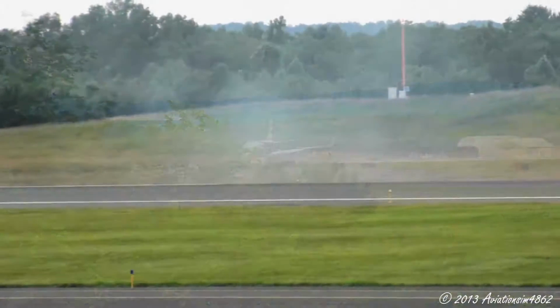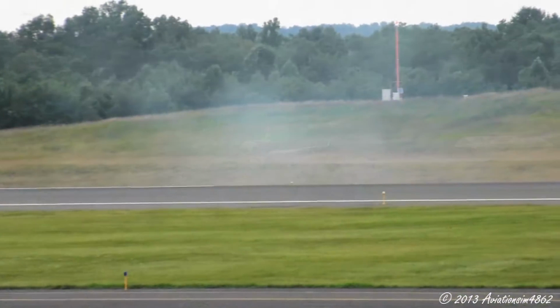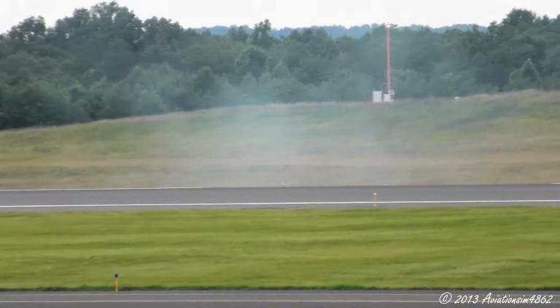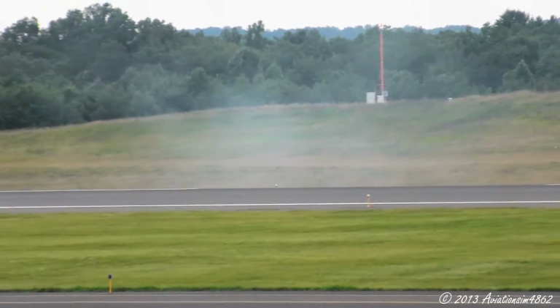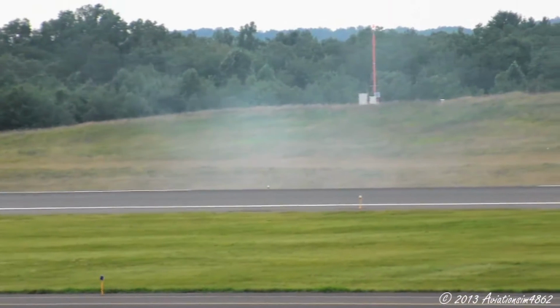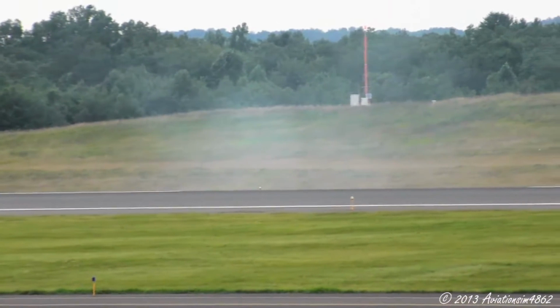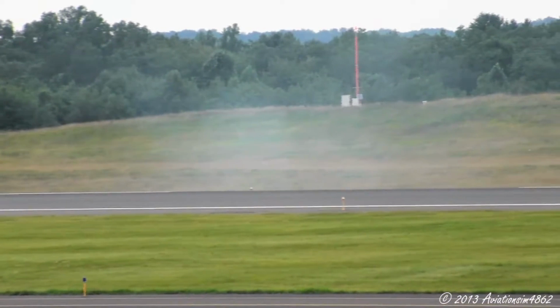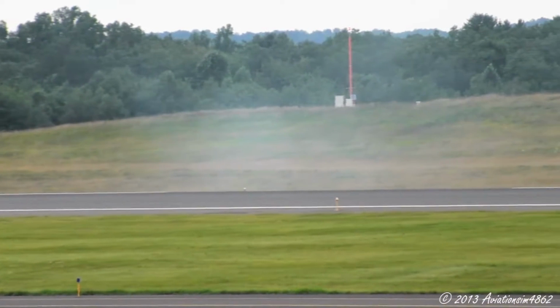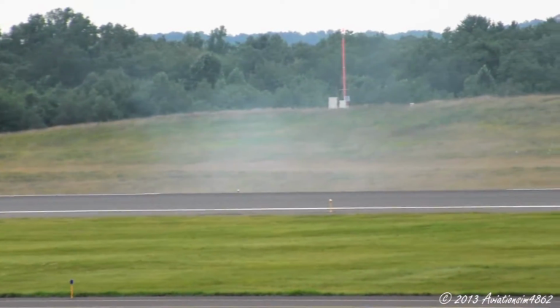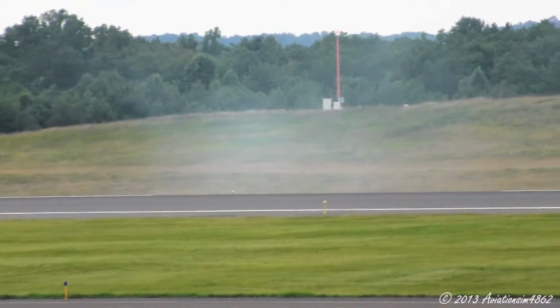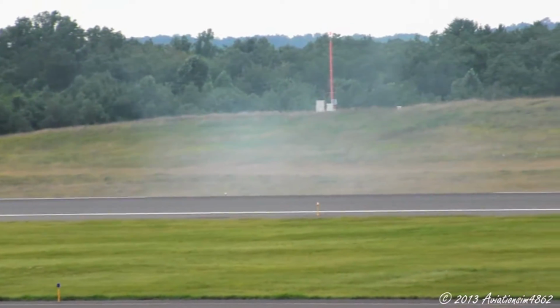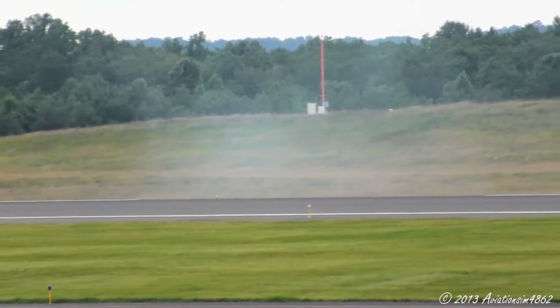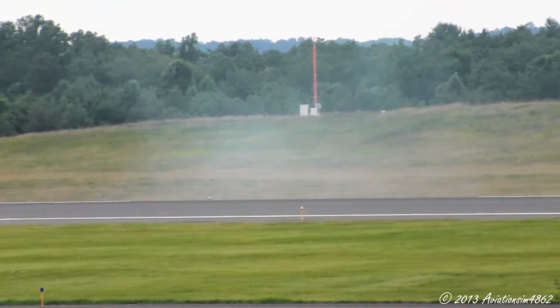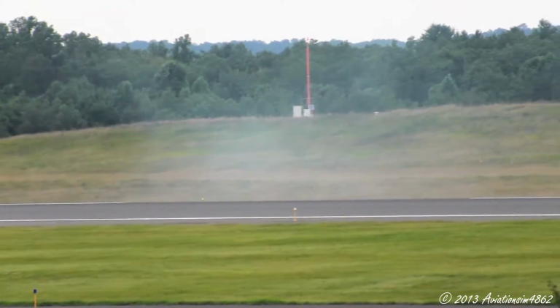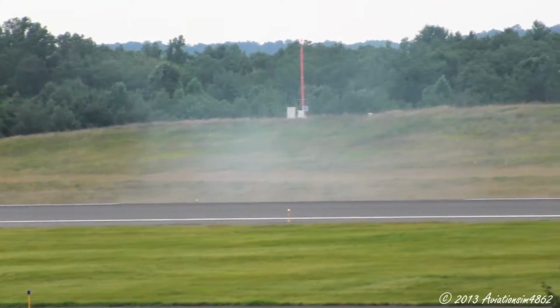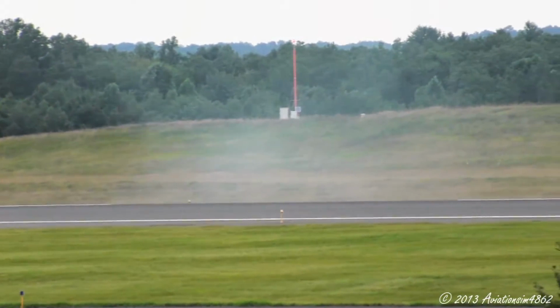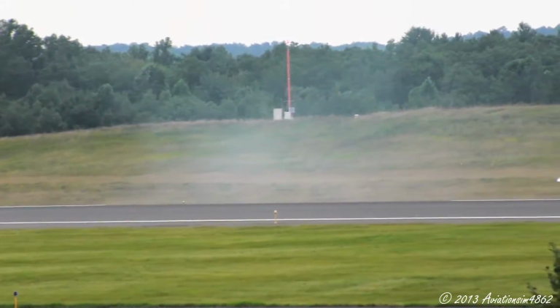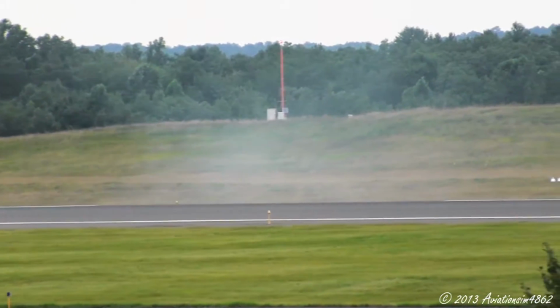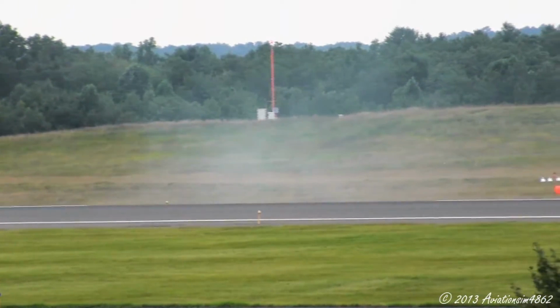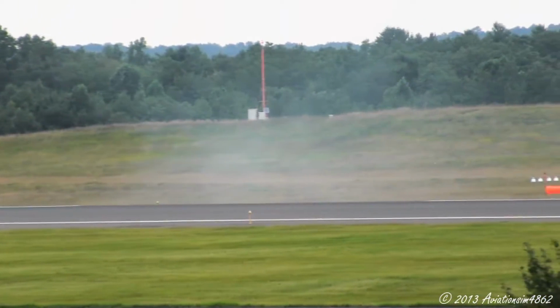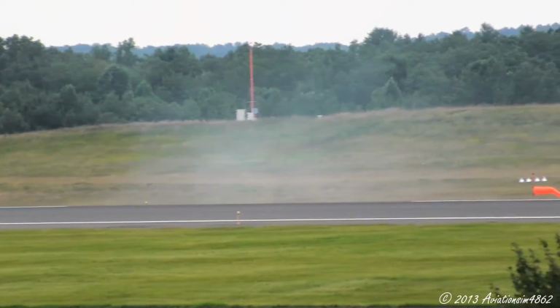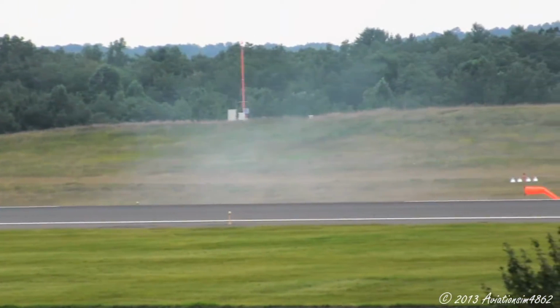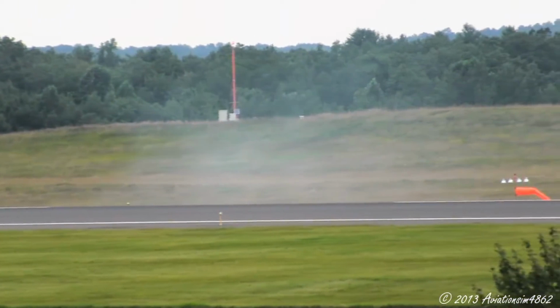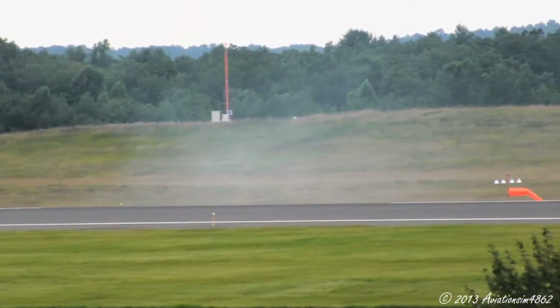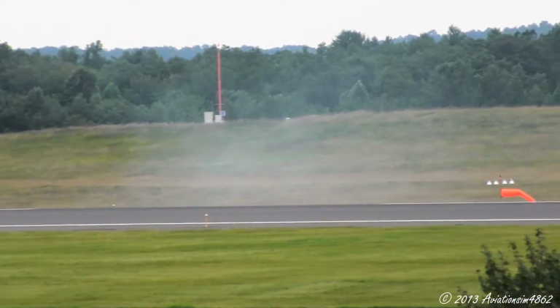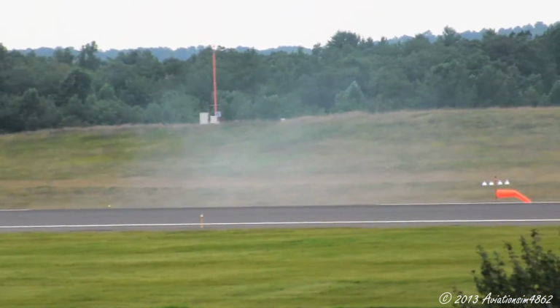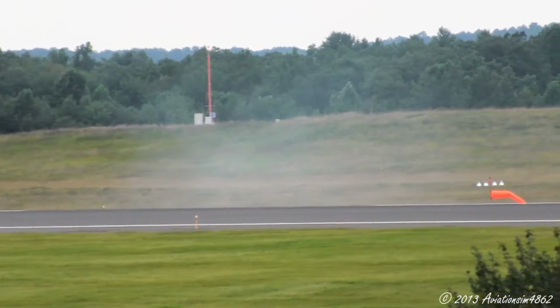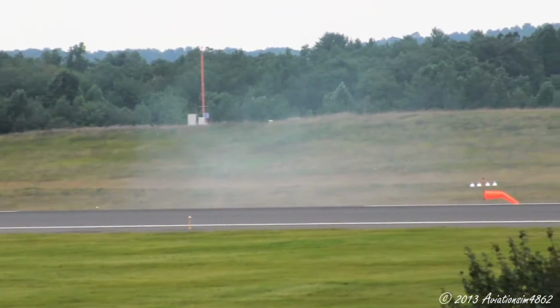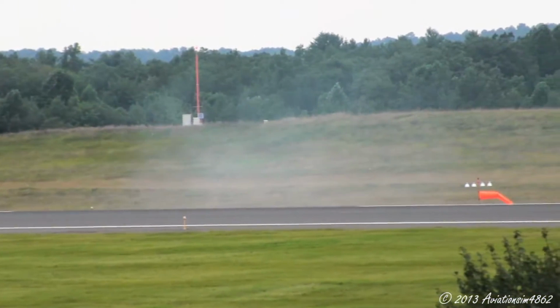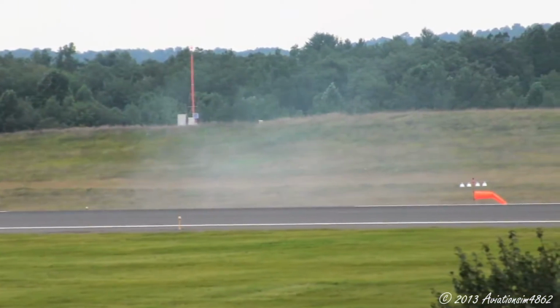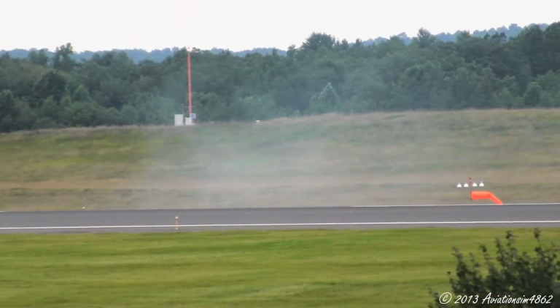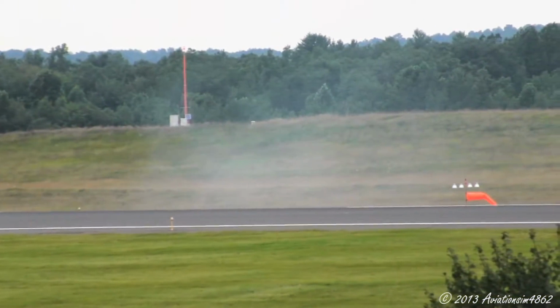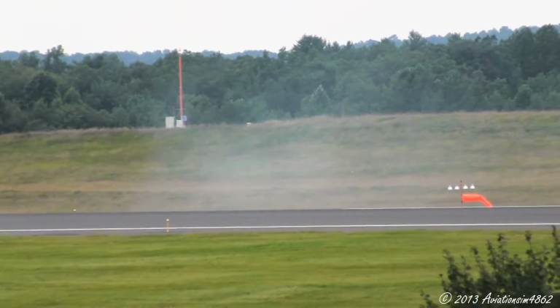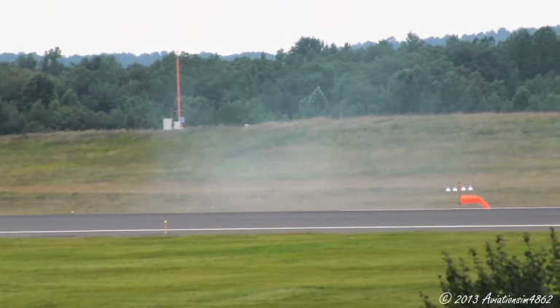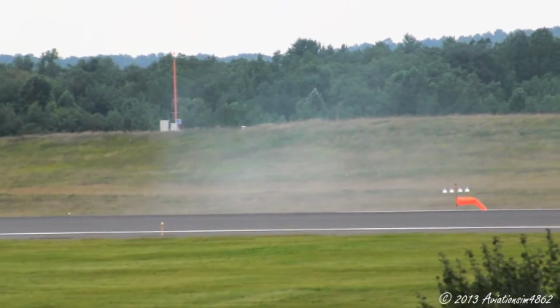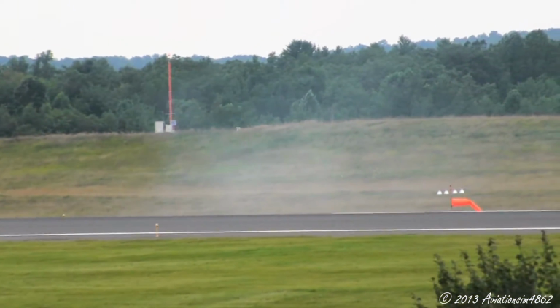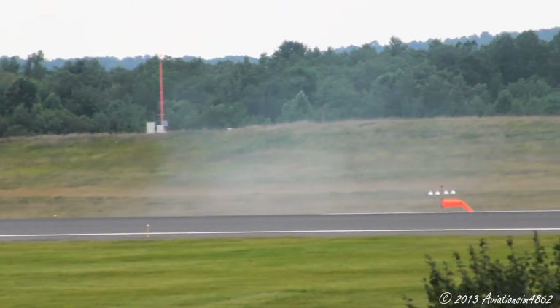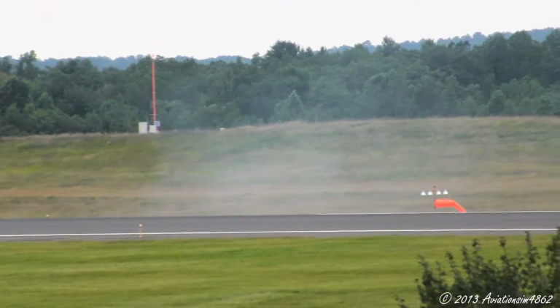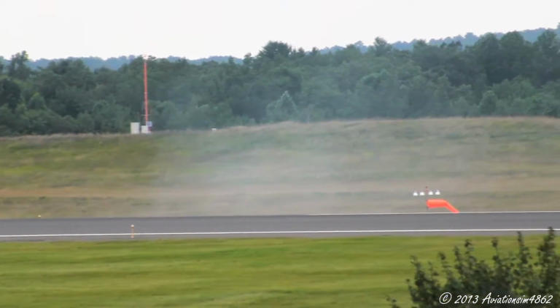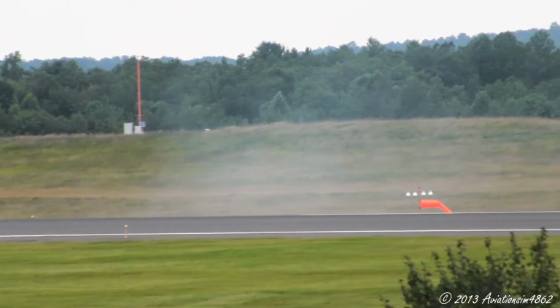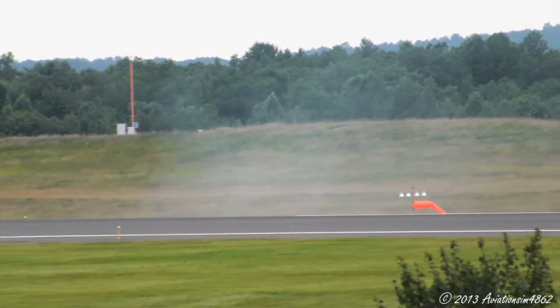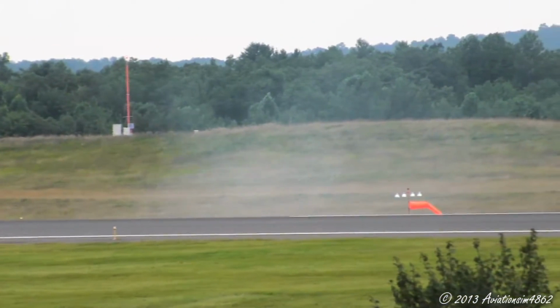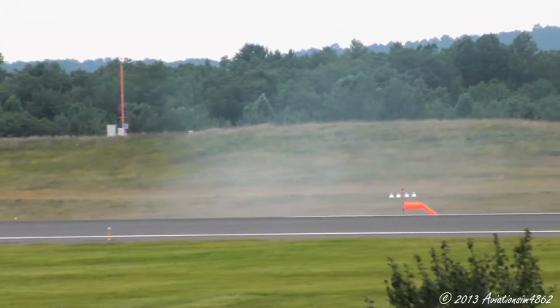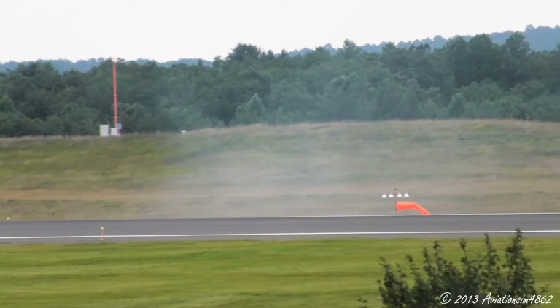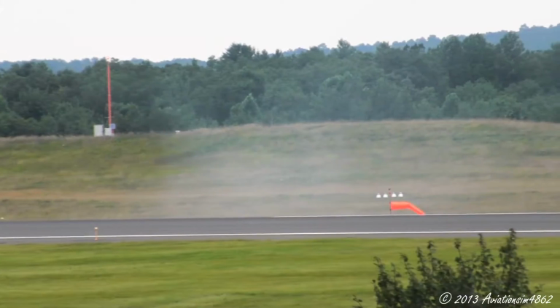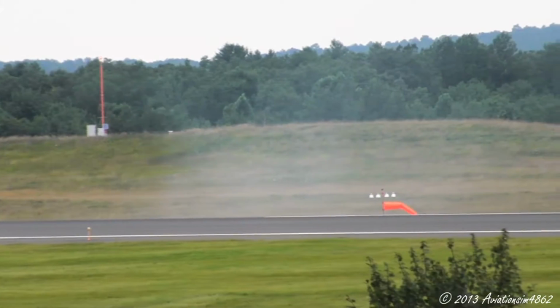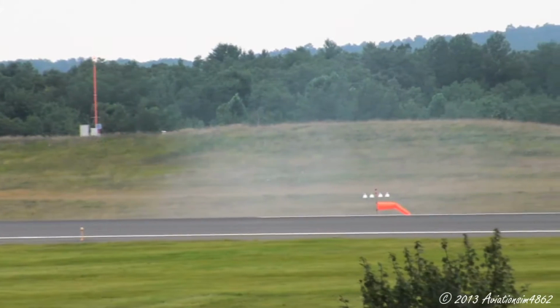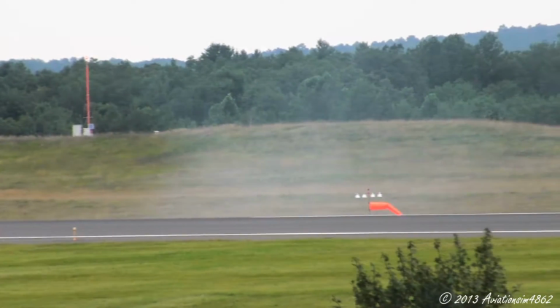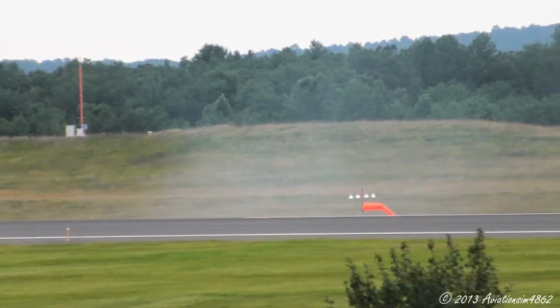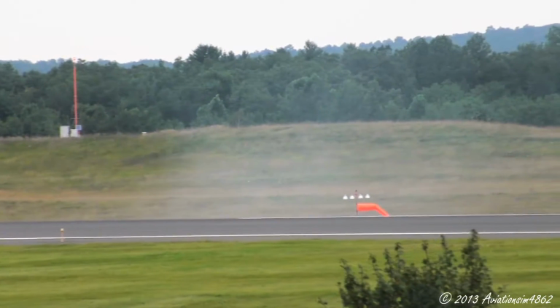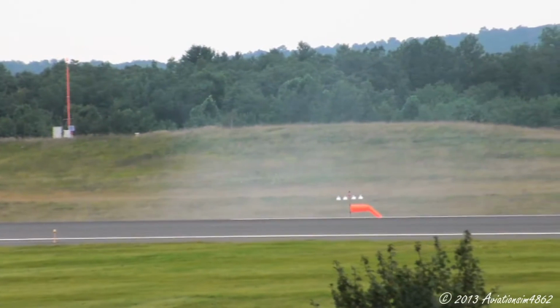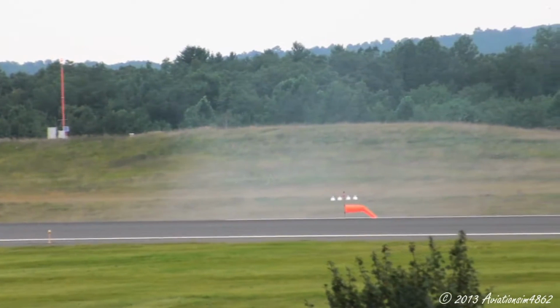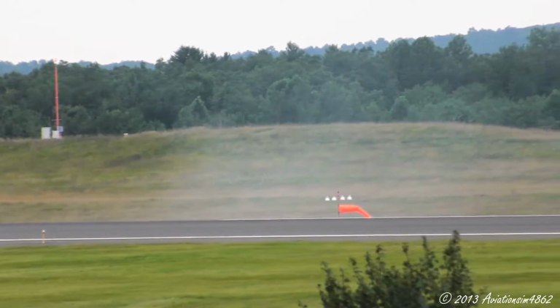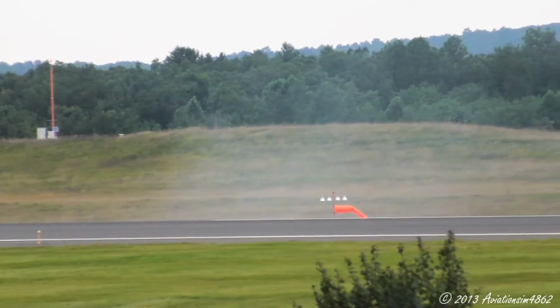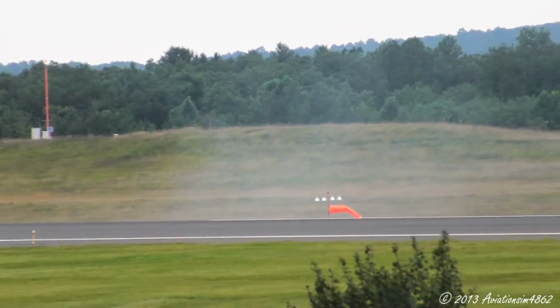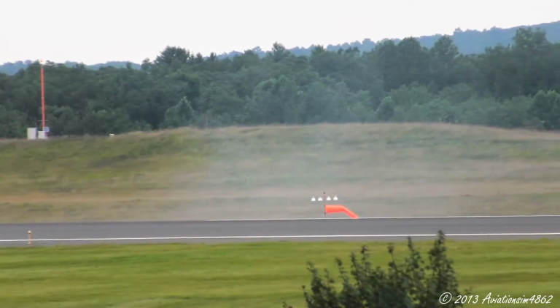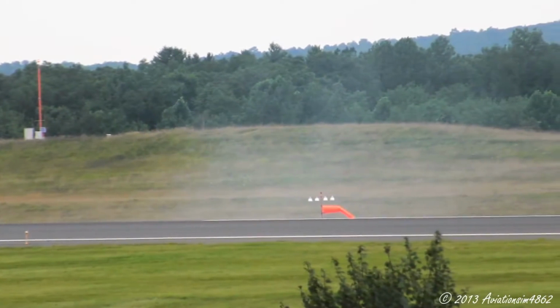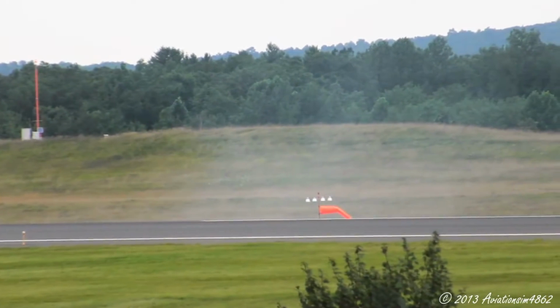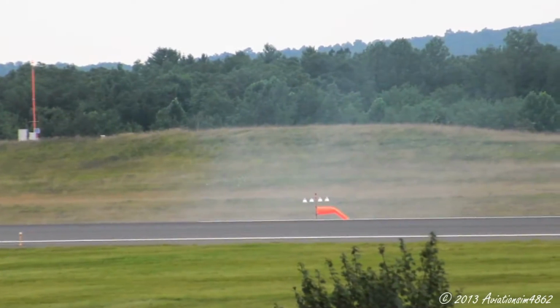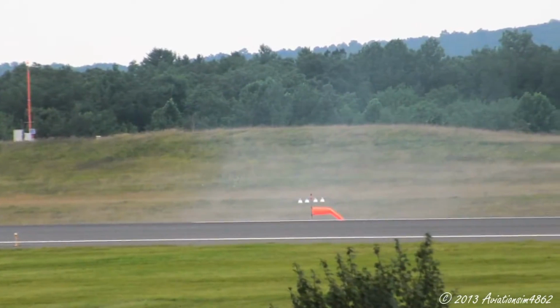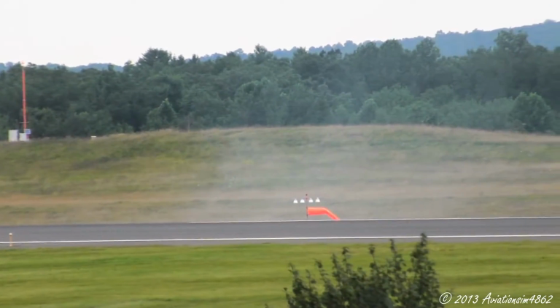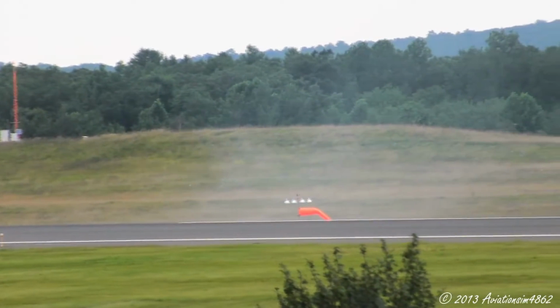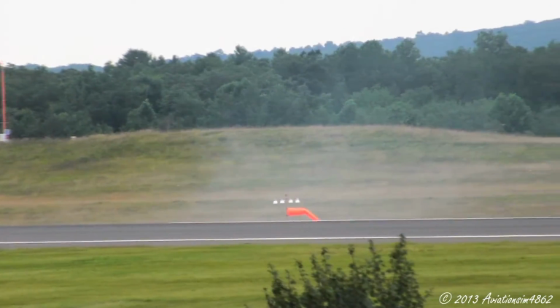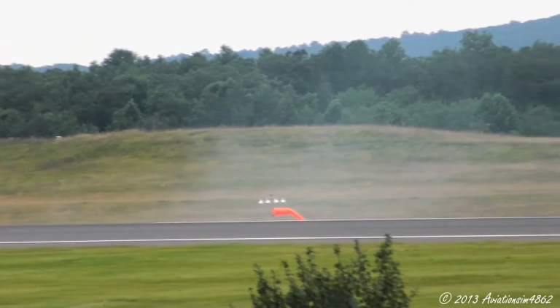American 478, clearing at Sierra from gate Alpha 26. American 478, by the ground, taxi to the gate via Sierra. Sierra to the gate, American 478.